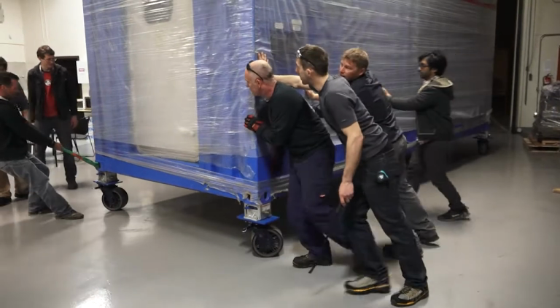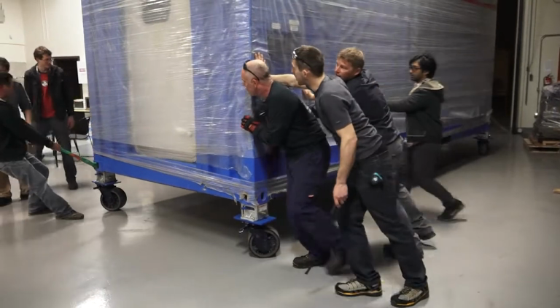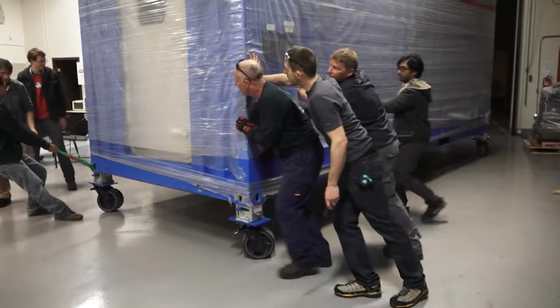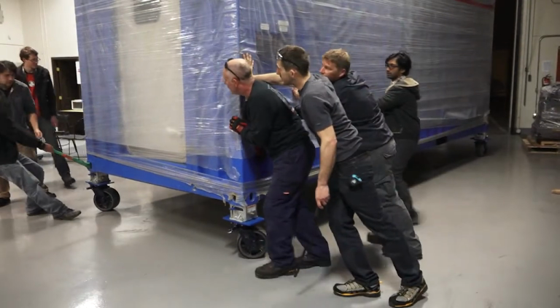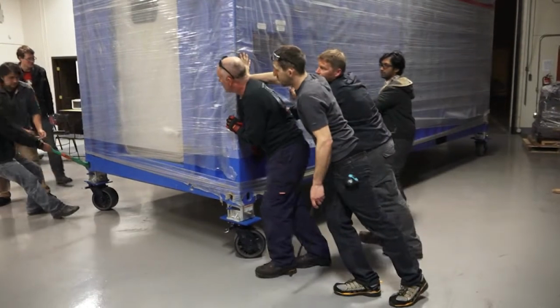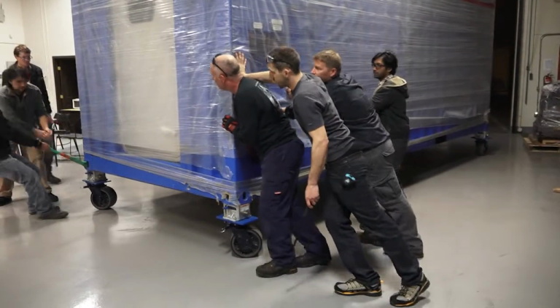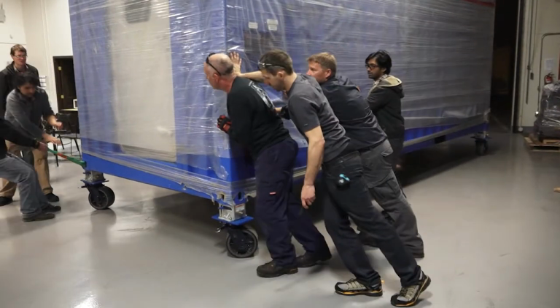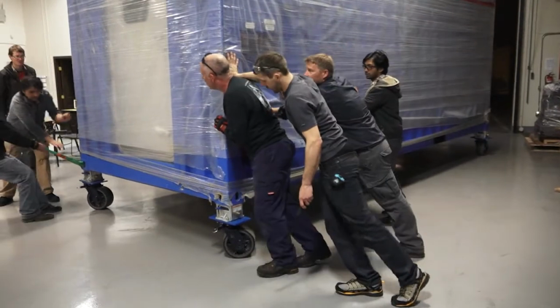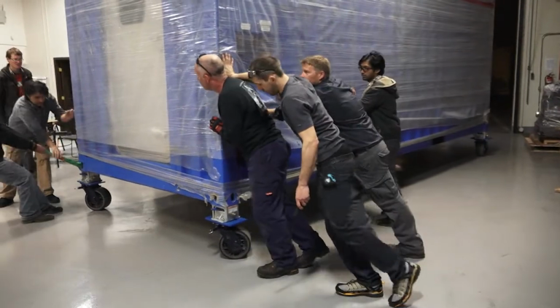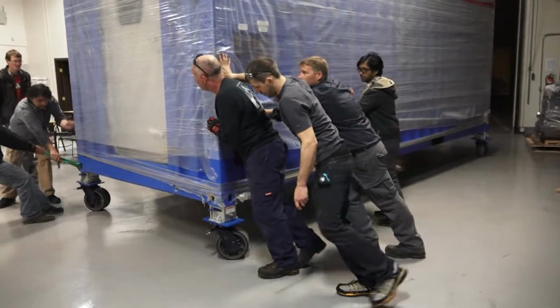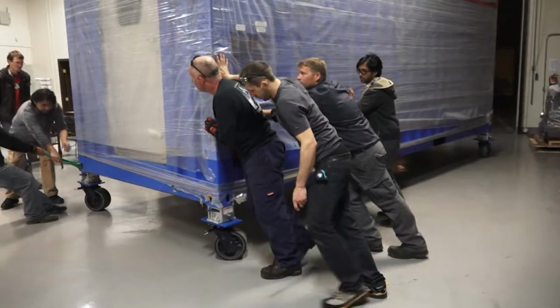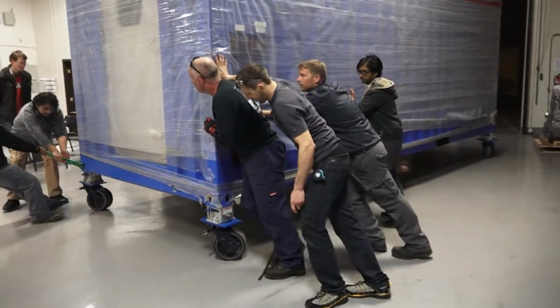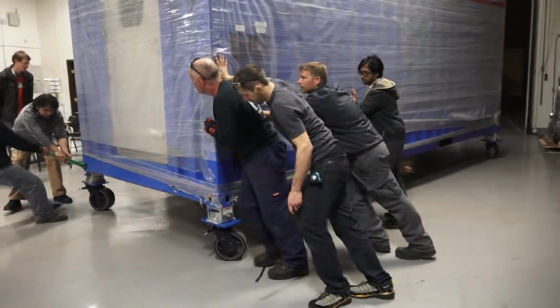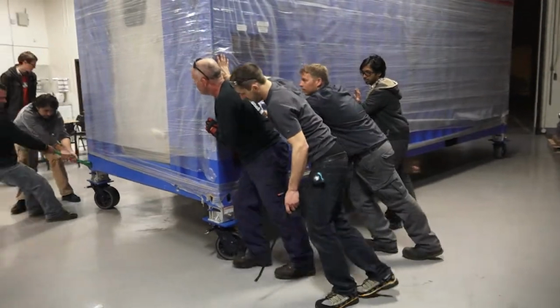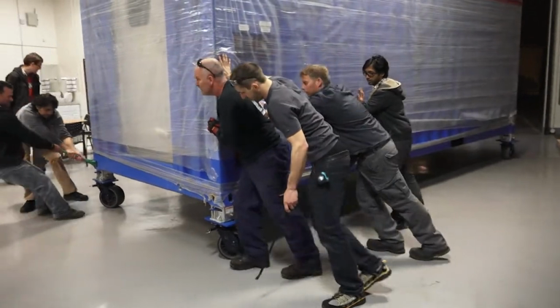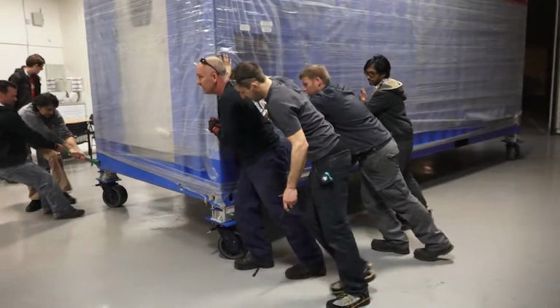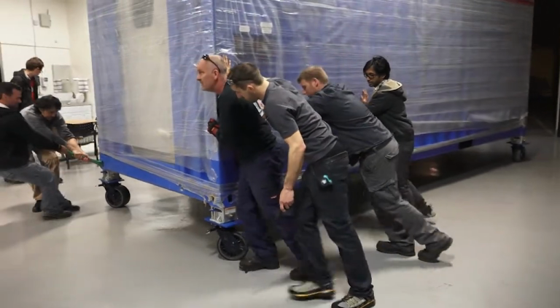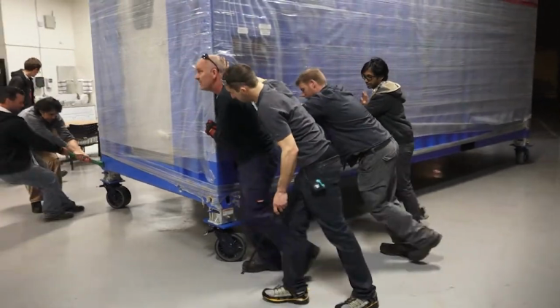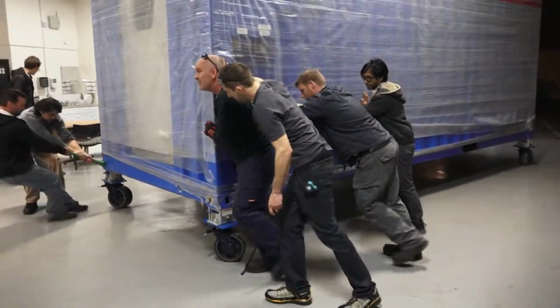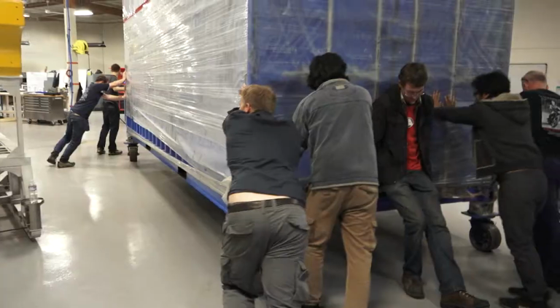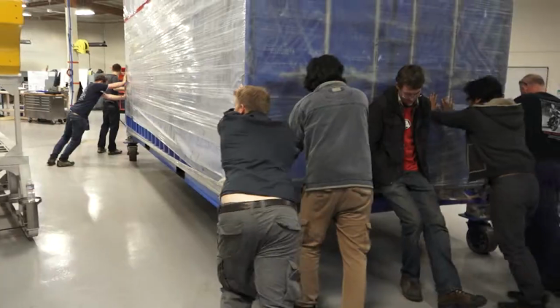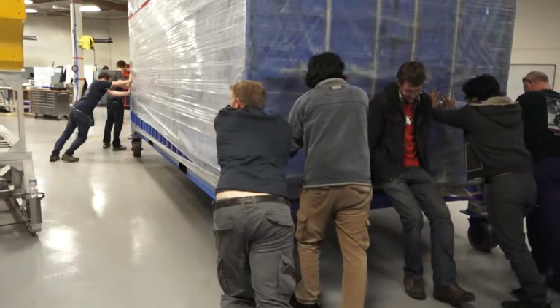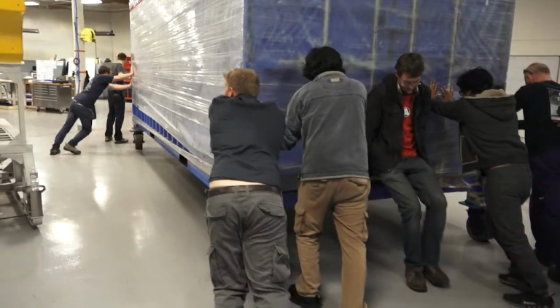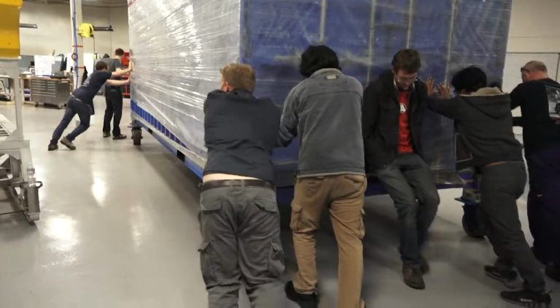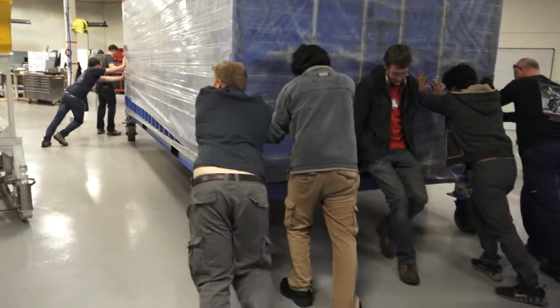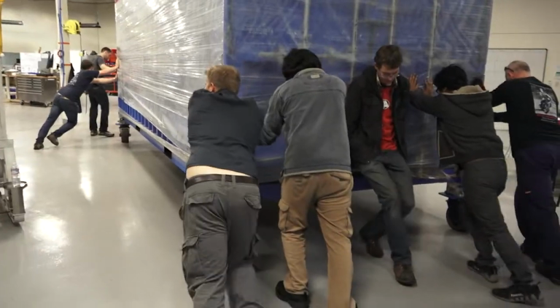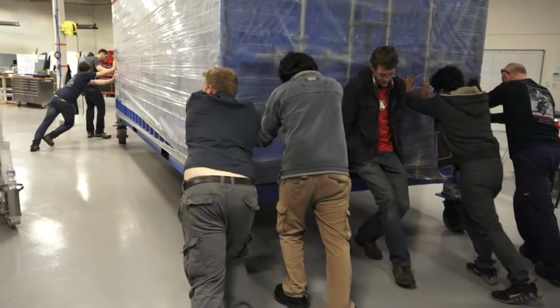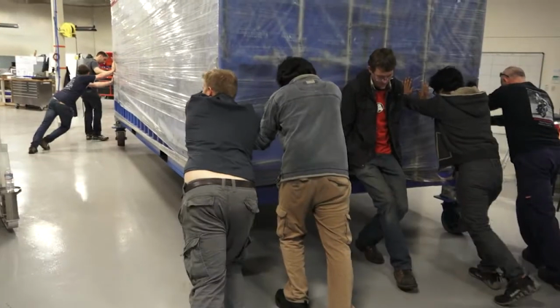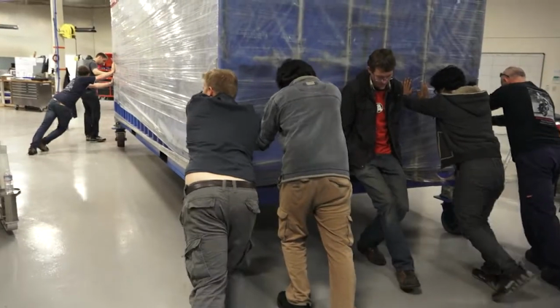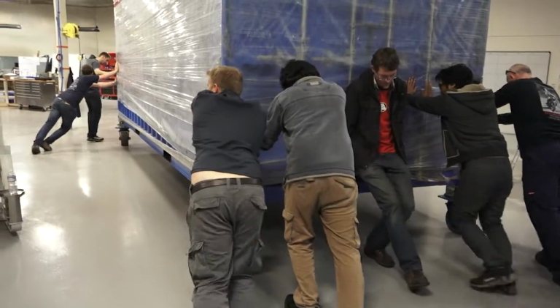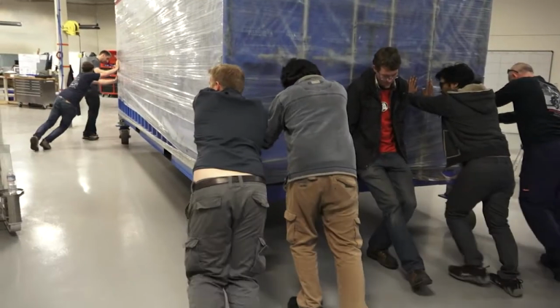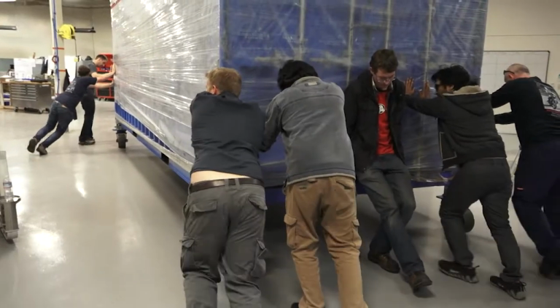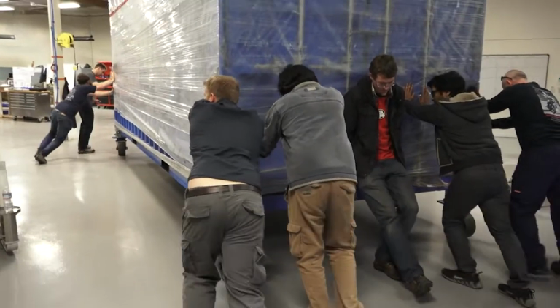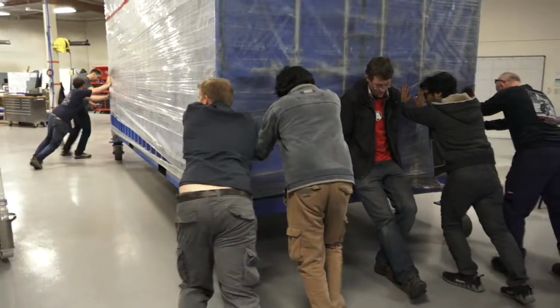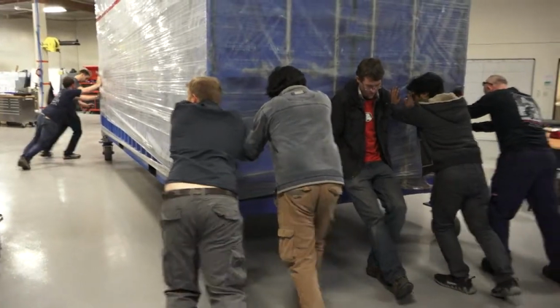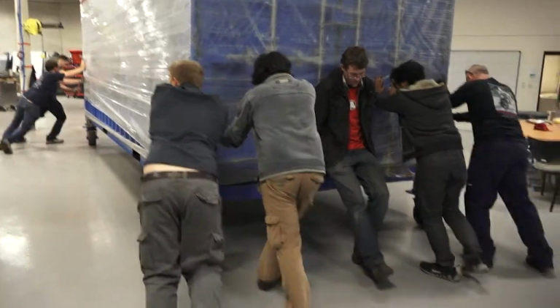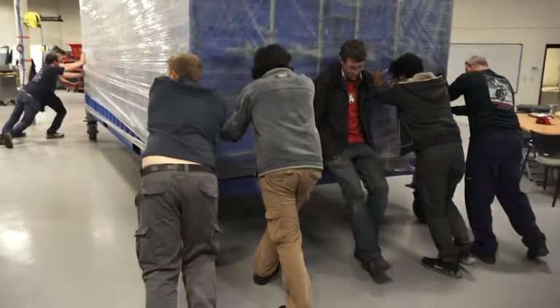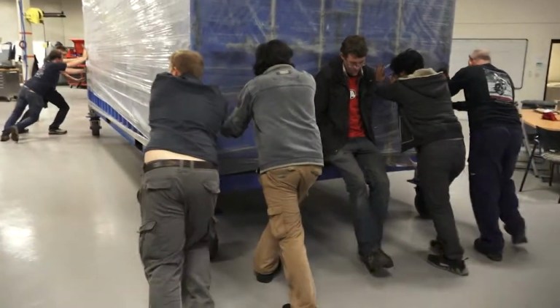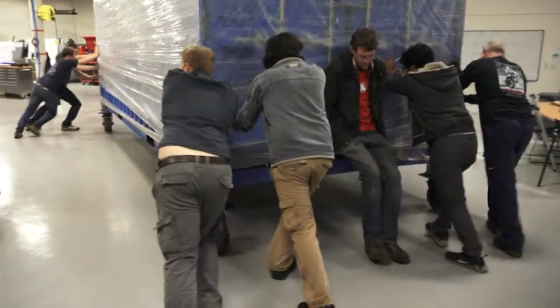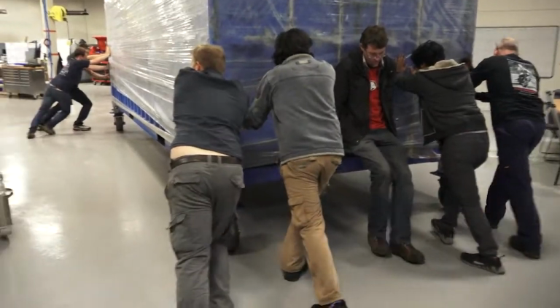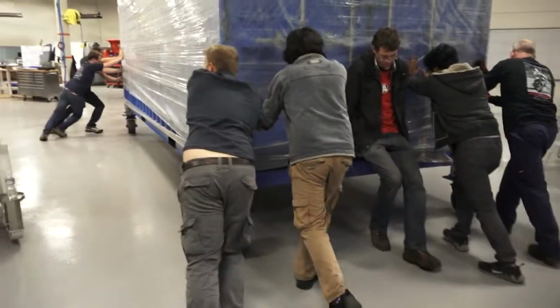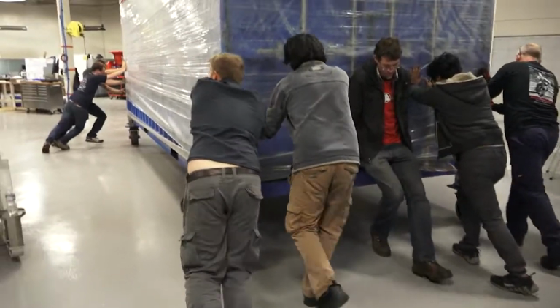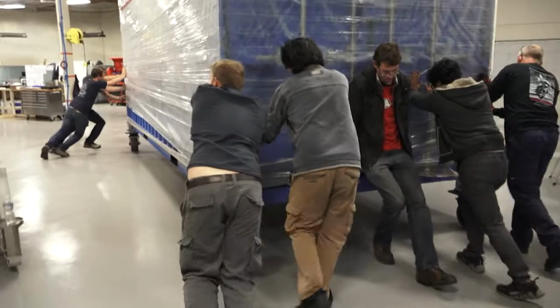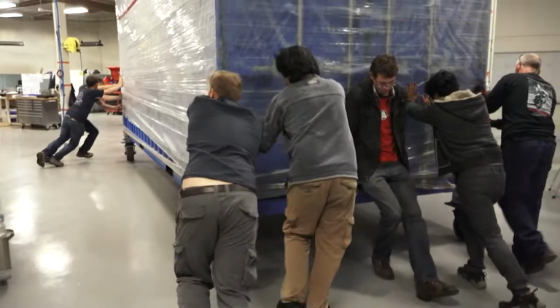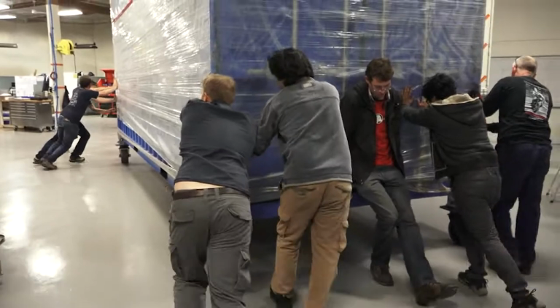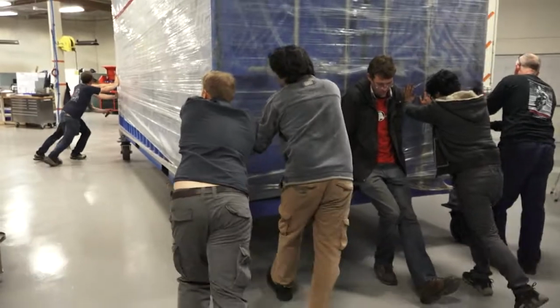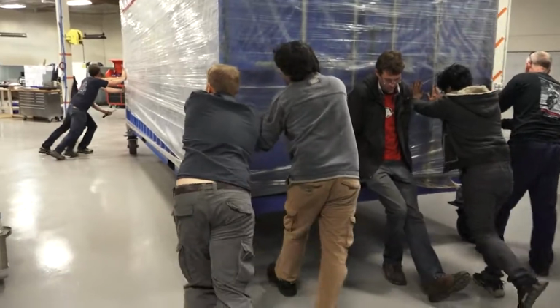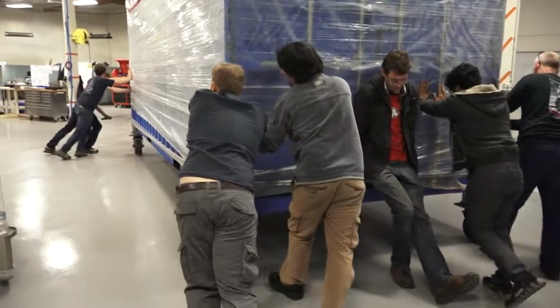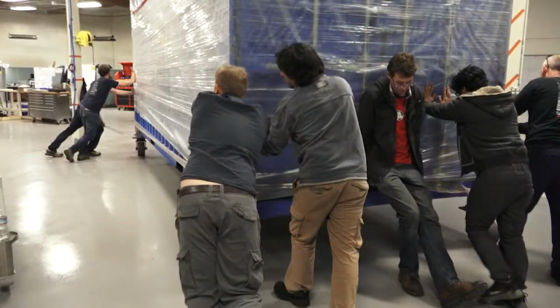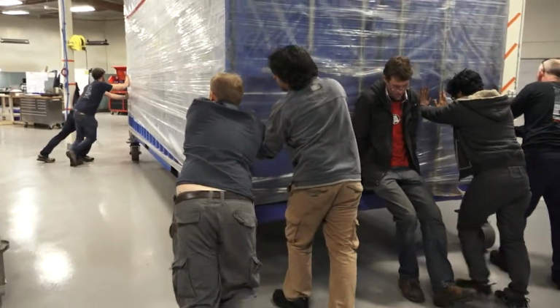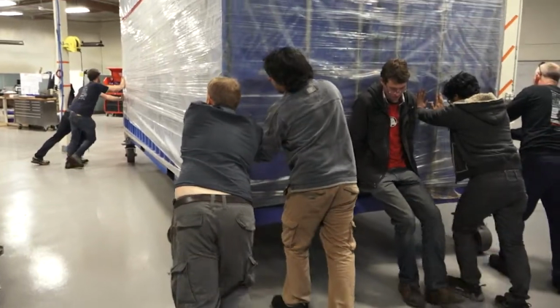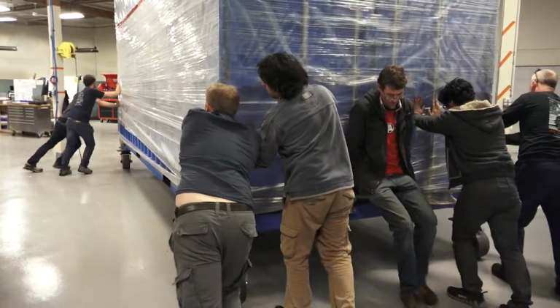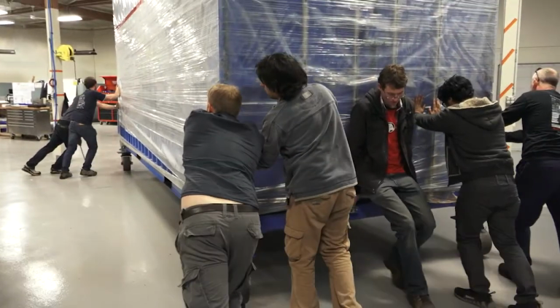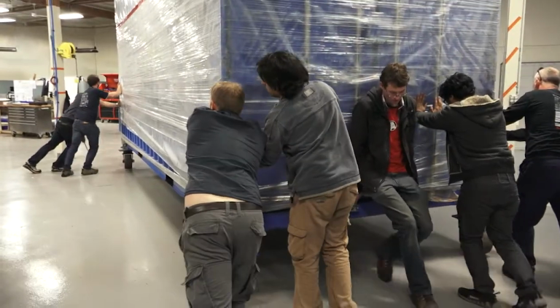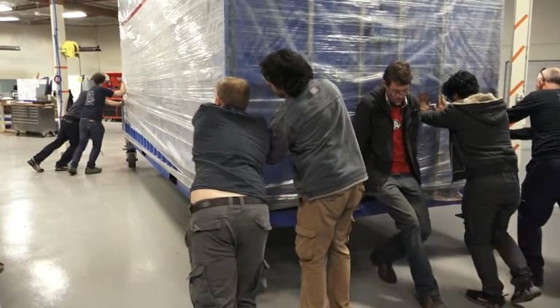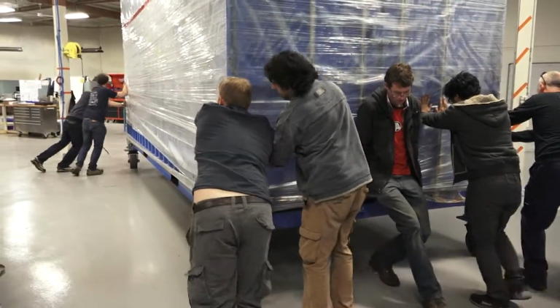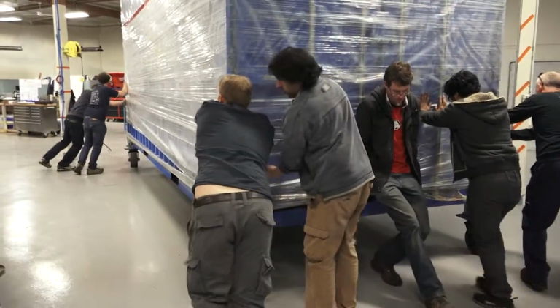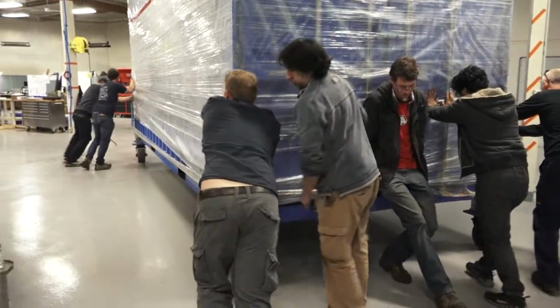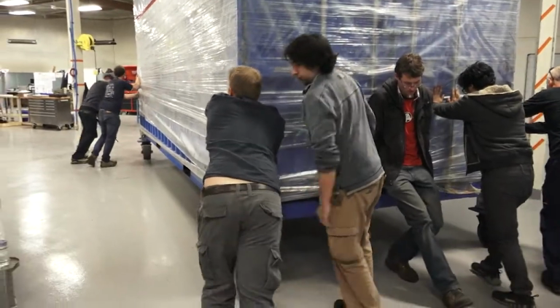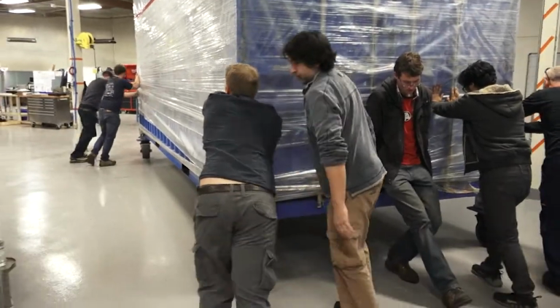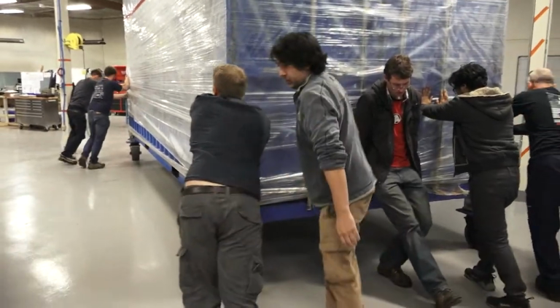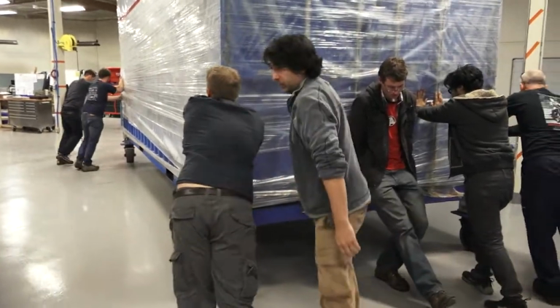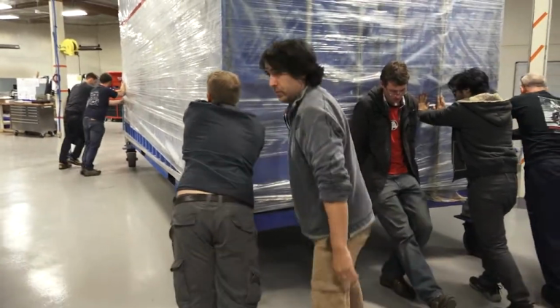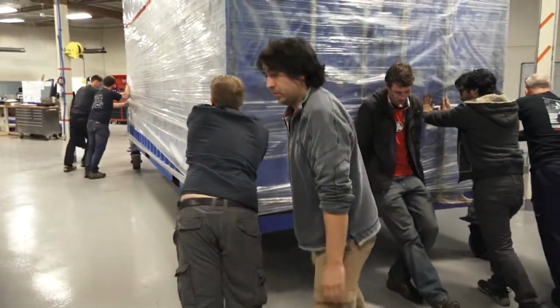Inside they've put in a flooring for us and unistrut to mount things on the walls, and it's painted and it's nice inside.